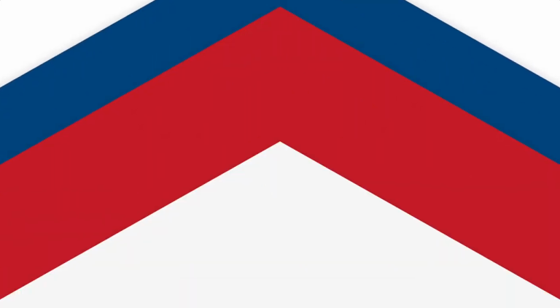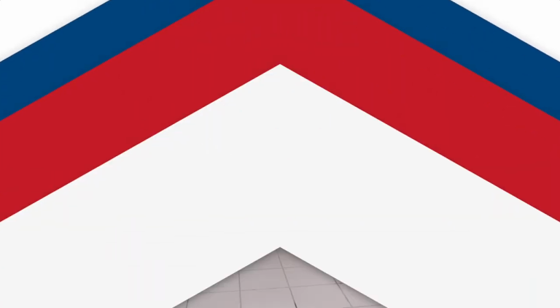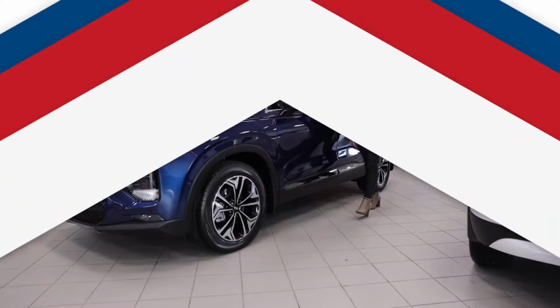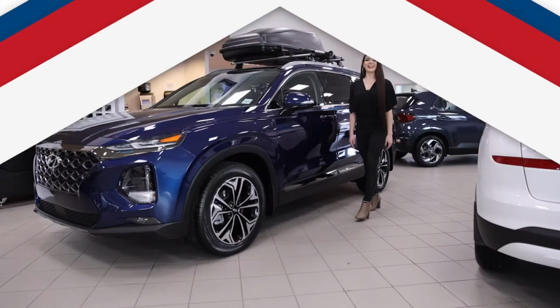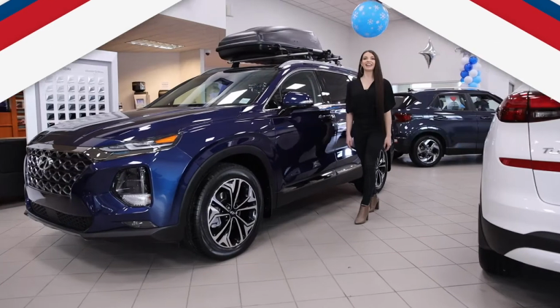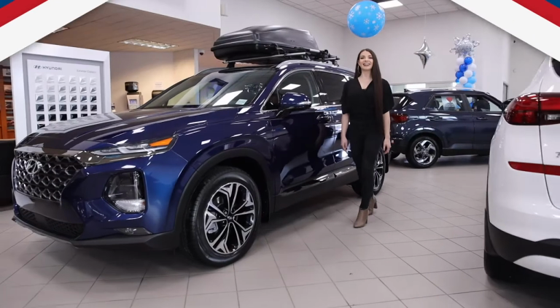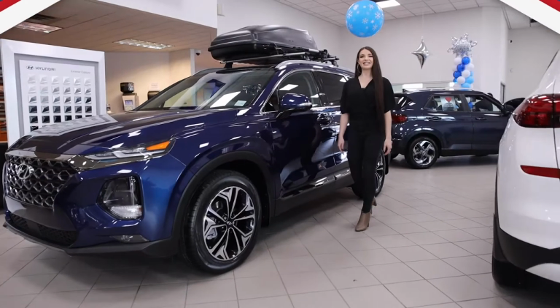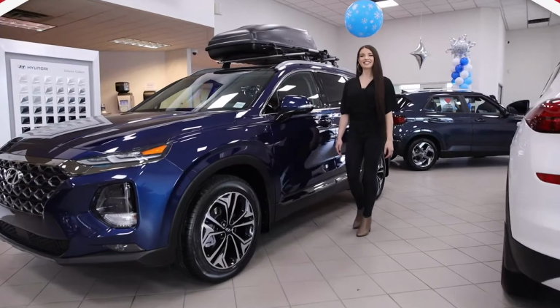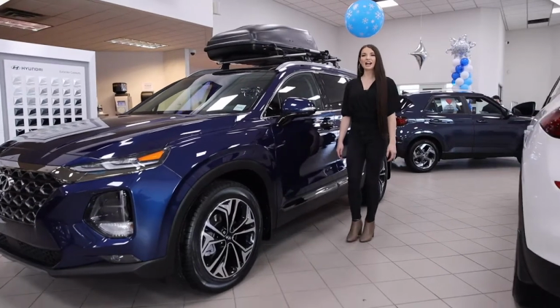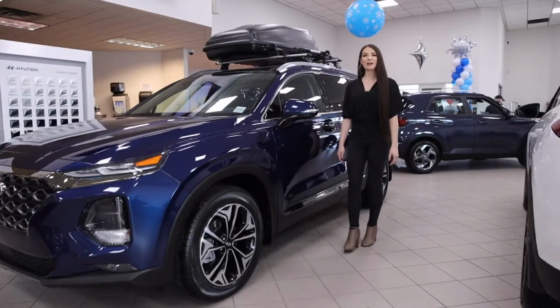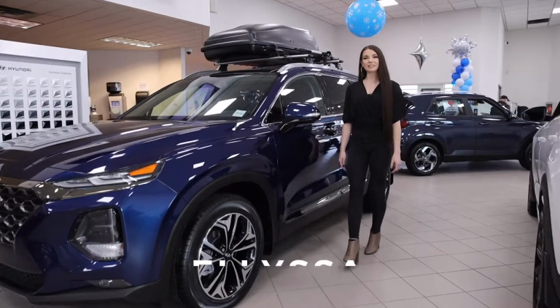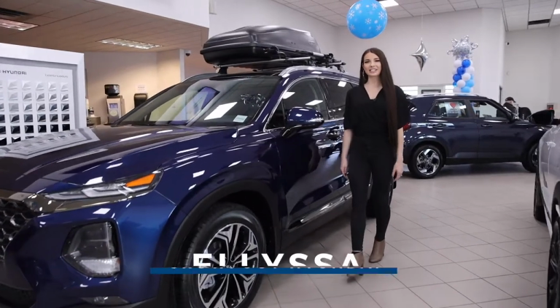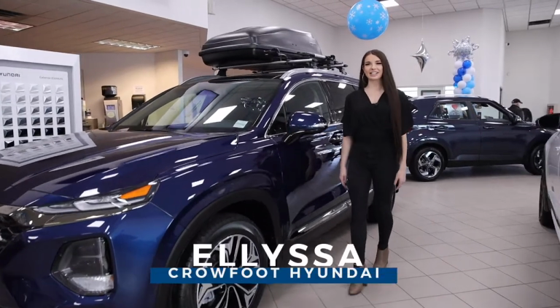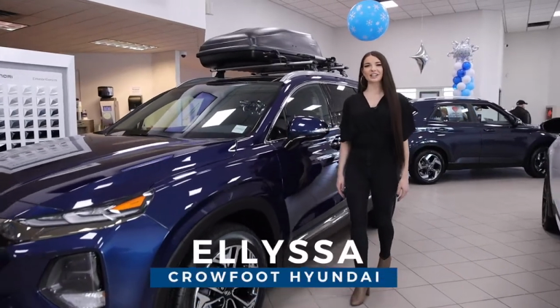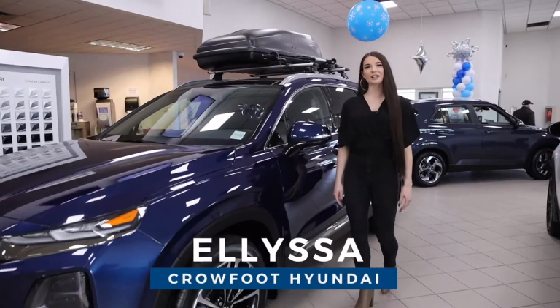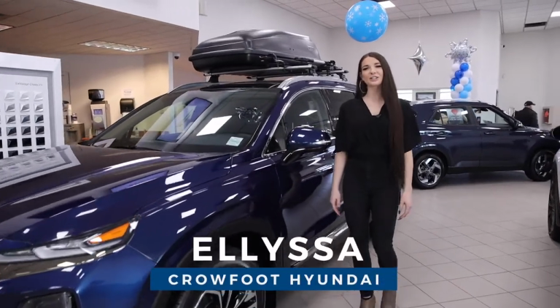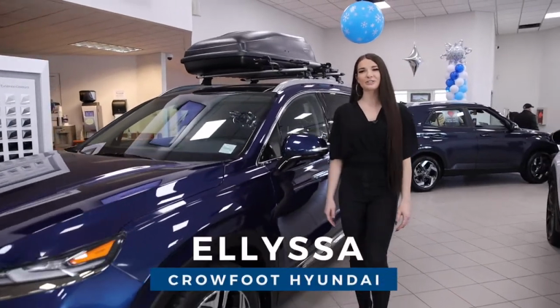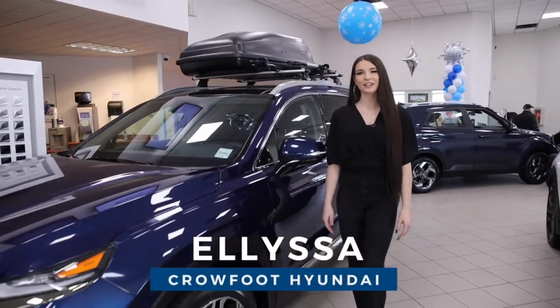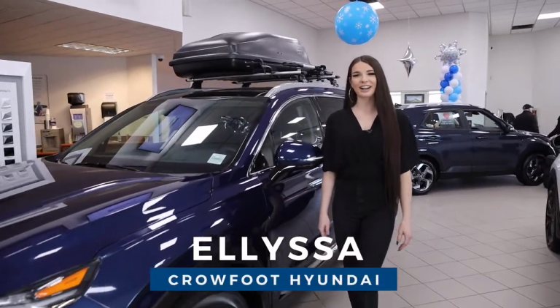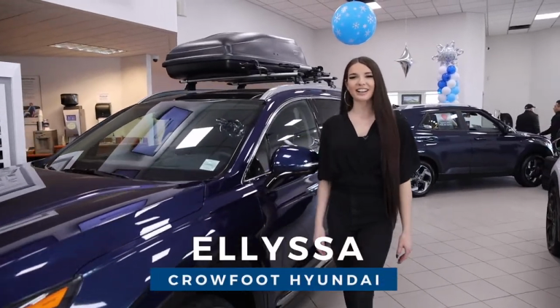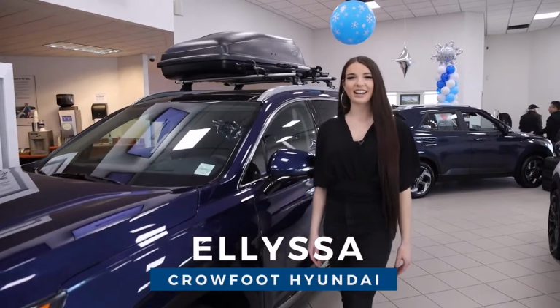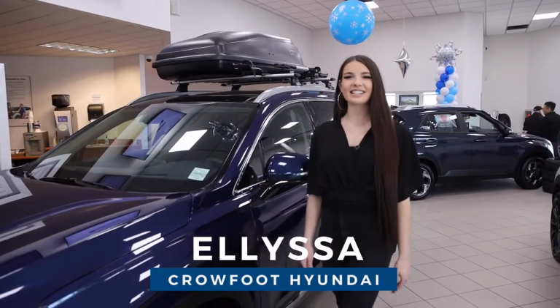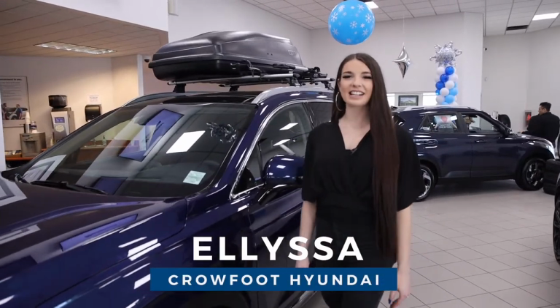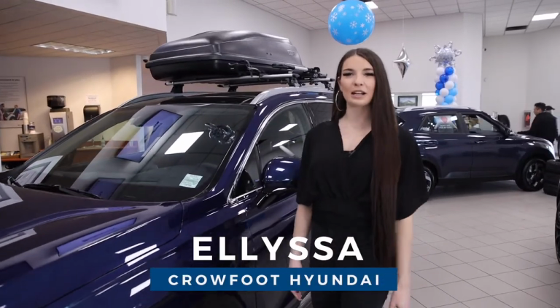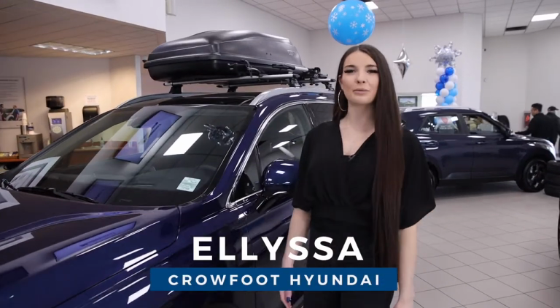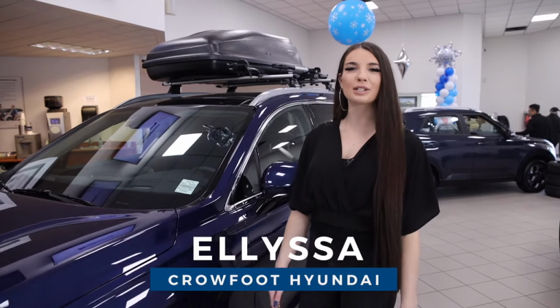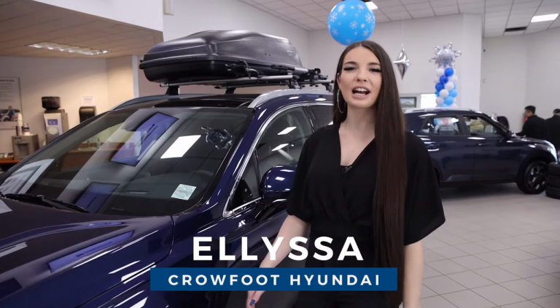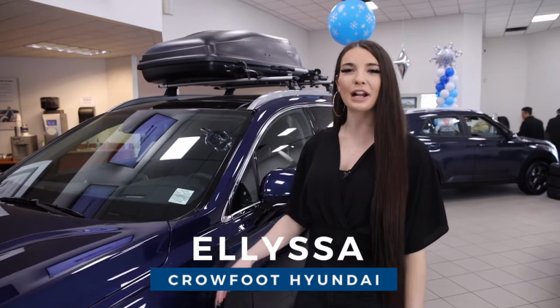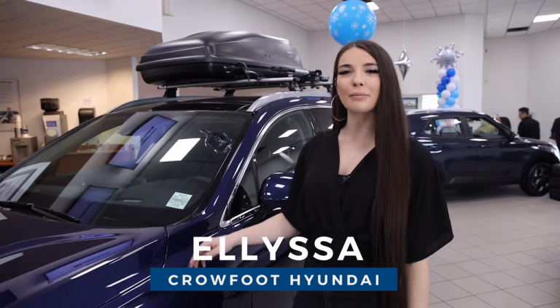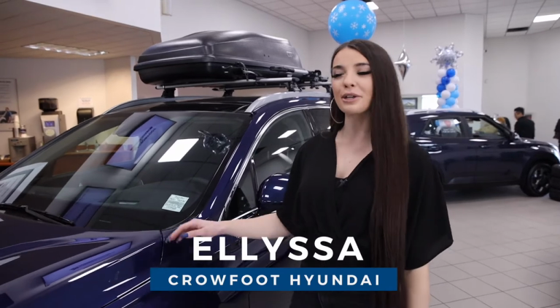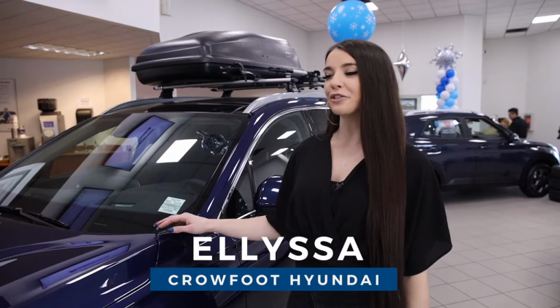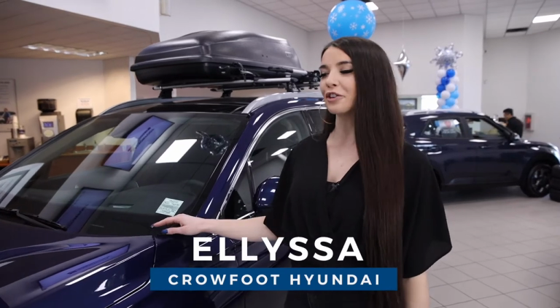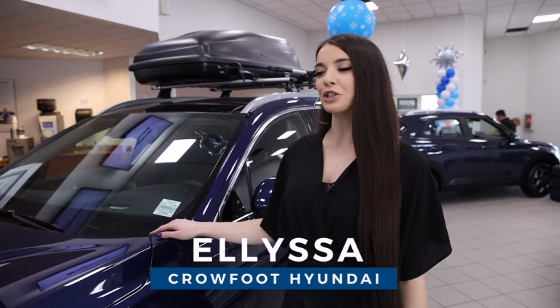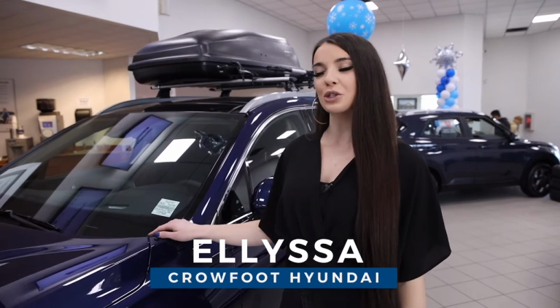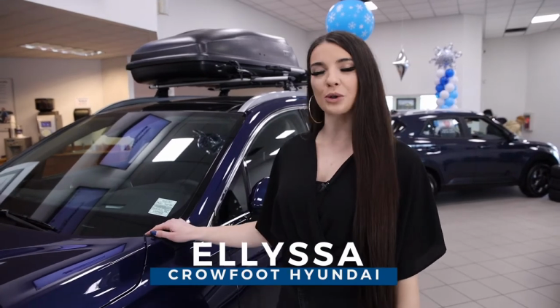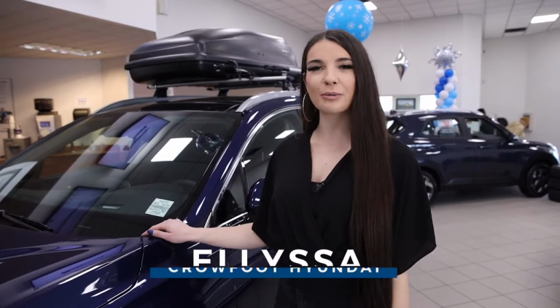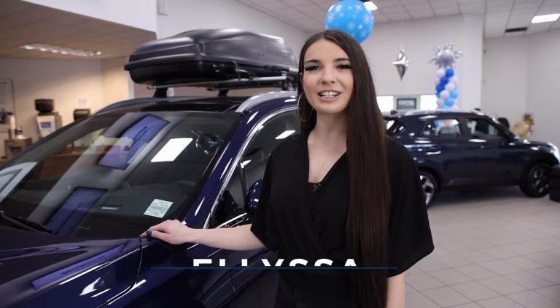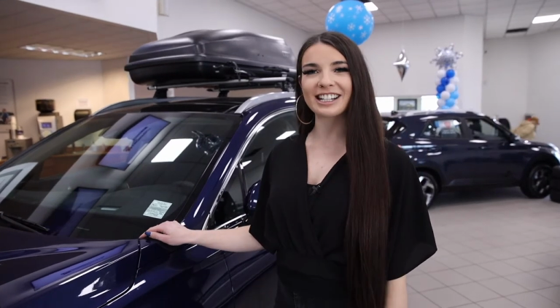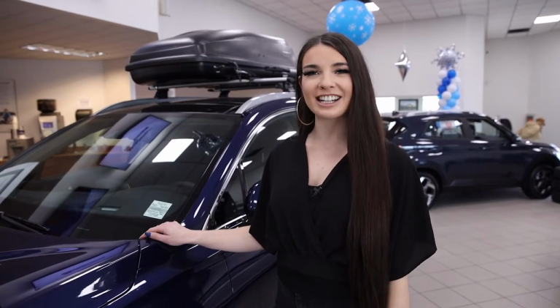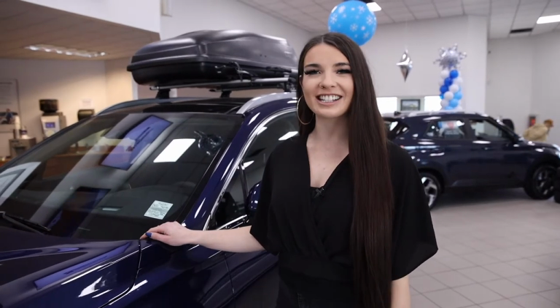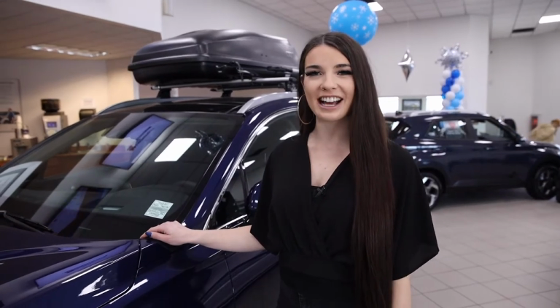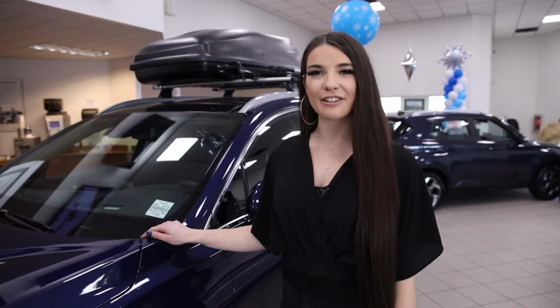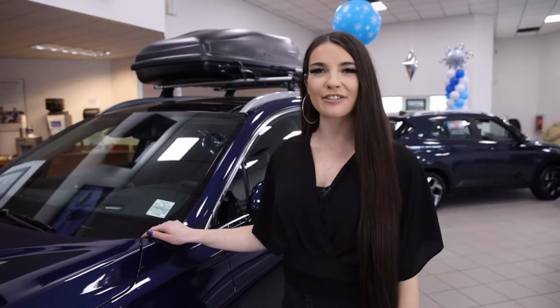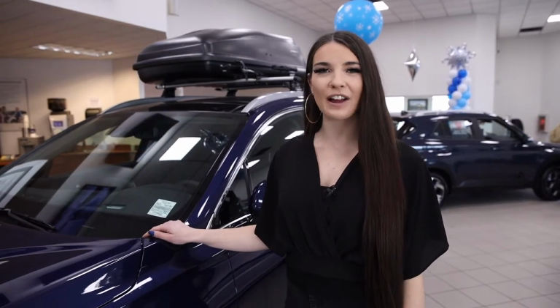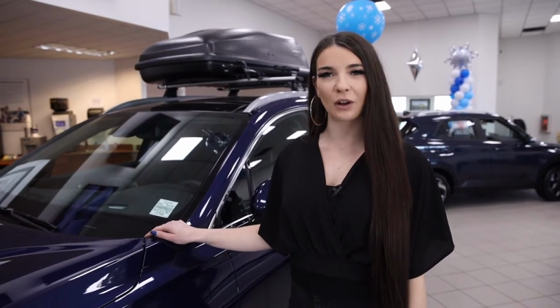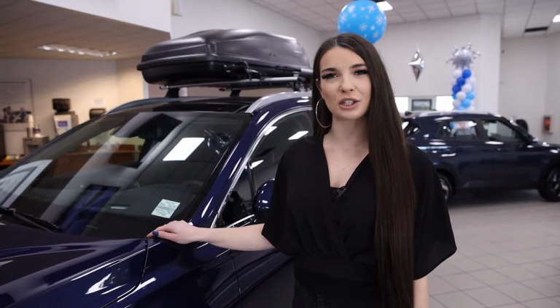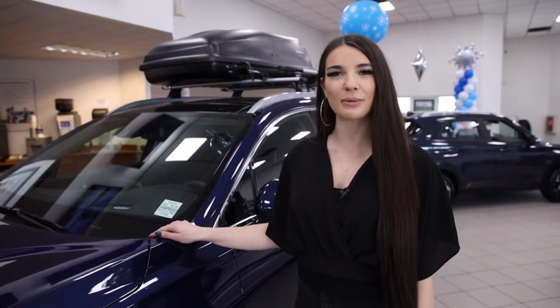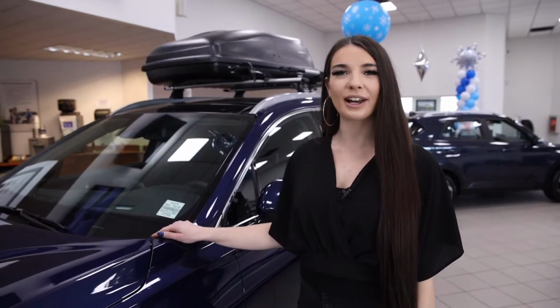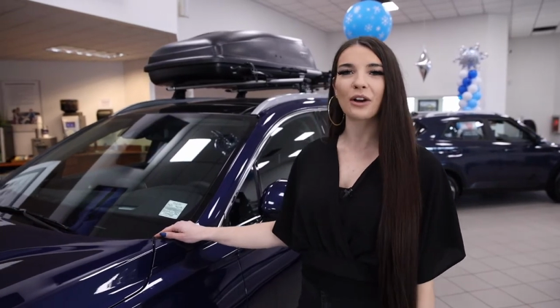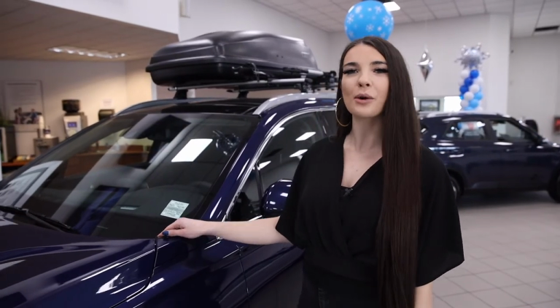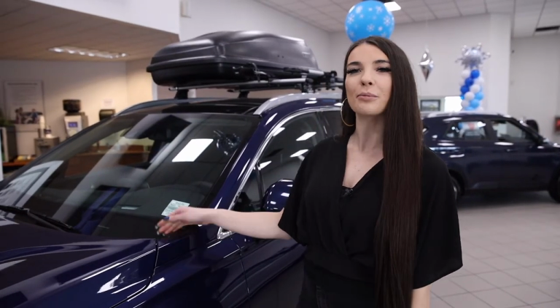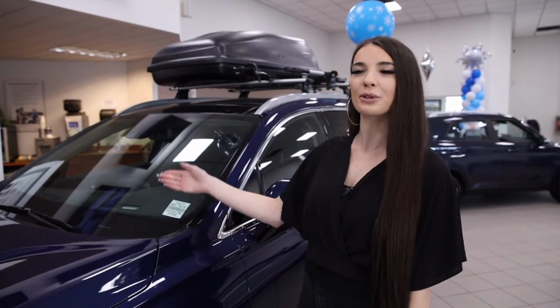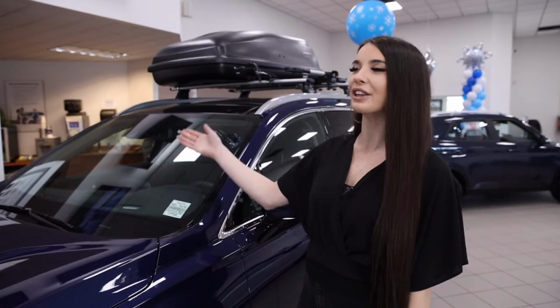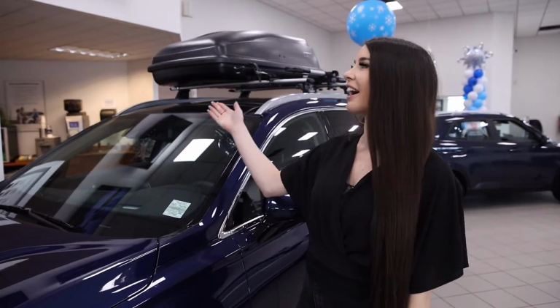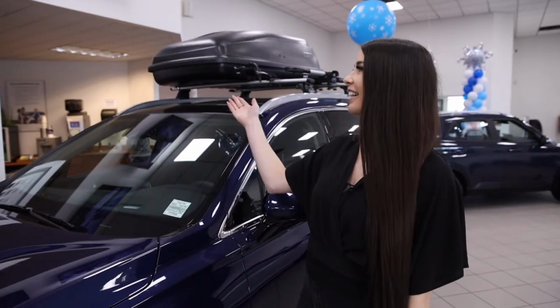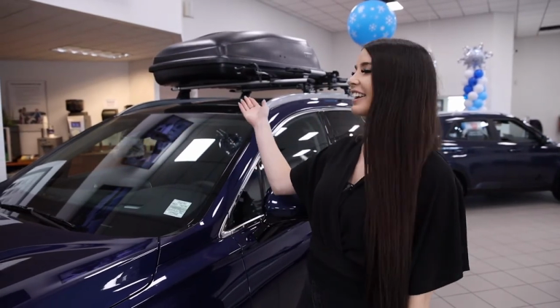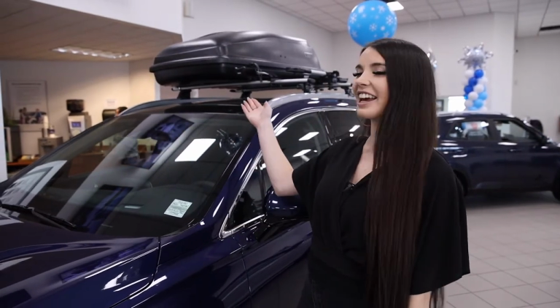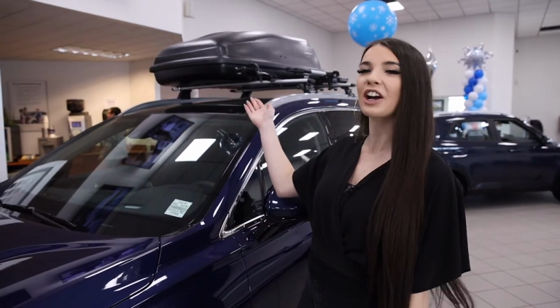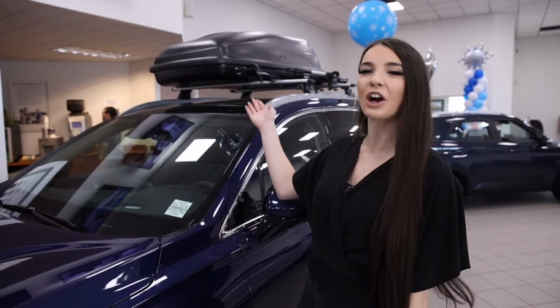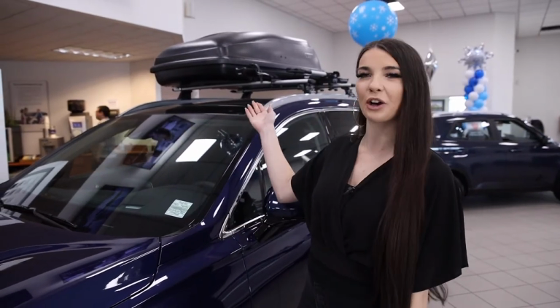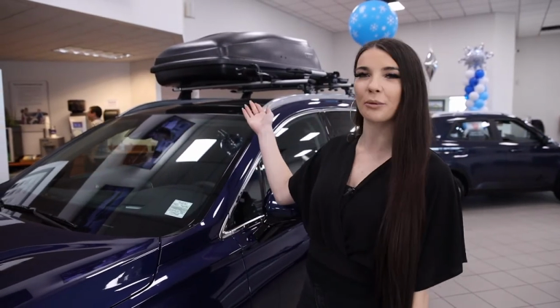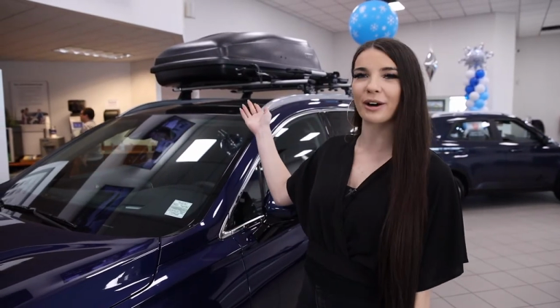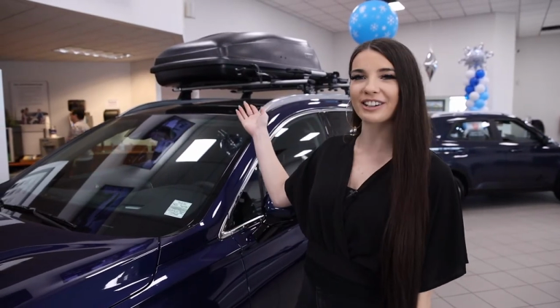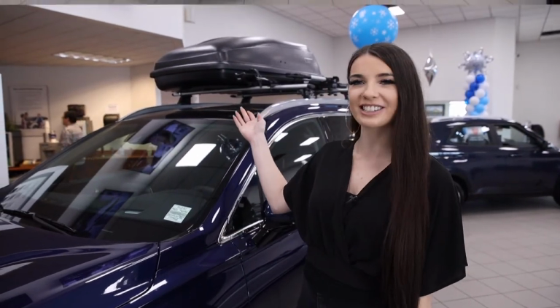Hey guys, I'm Alyssa here at Crowfoot Hyundai, standing beside a beautiful Stormy Sea Santa Fe Ultimate equipped with a Hyundai Cargo Box.